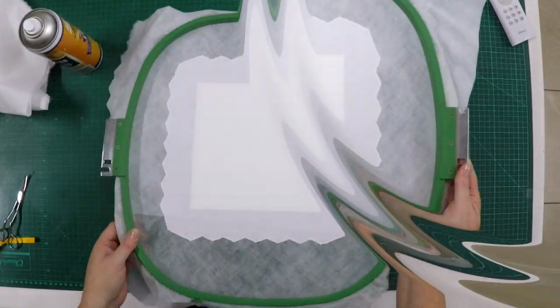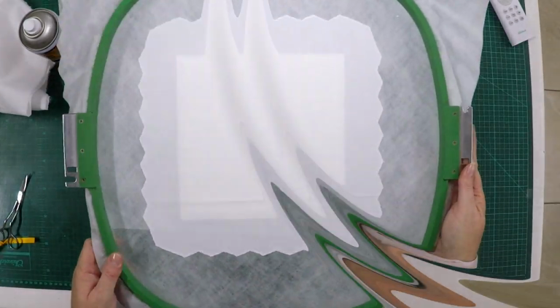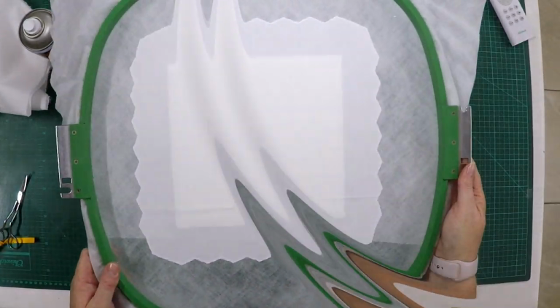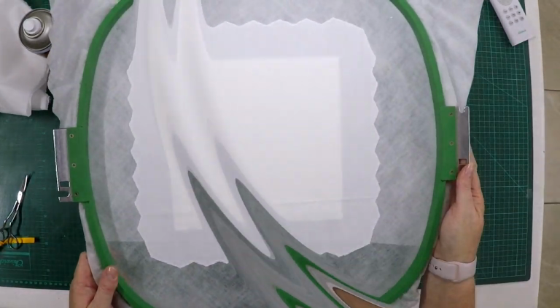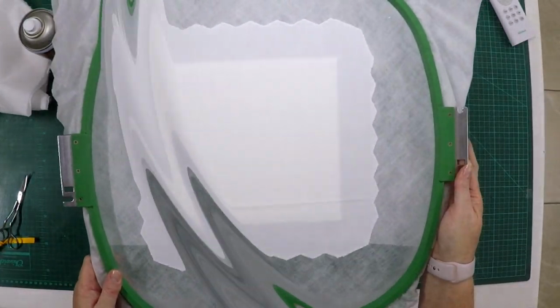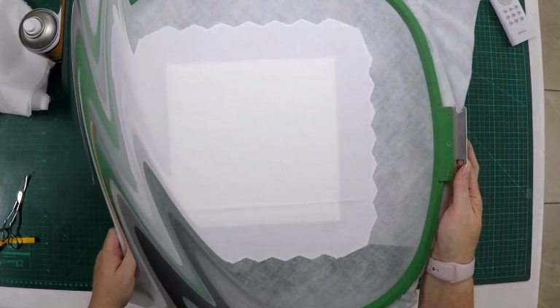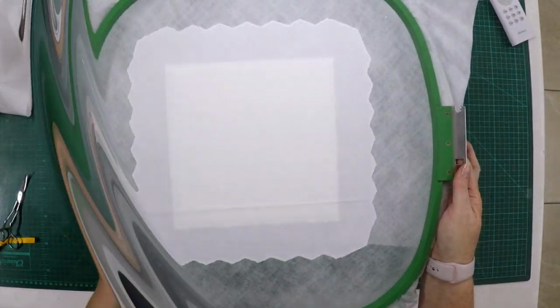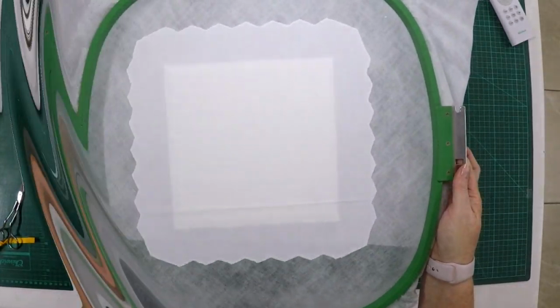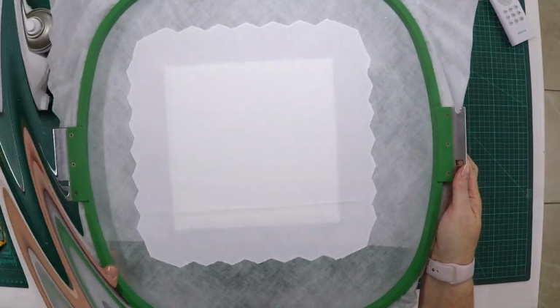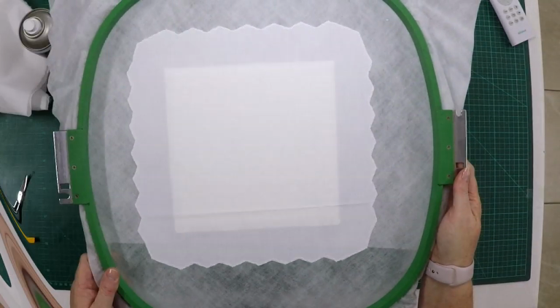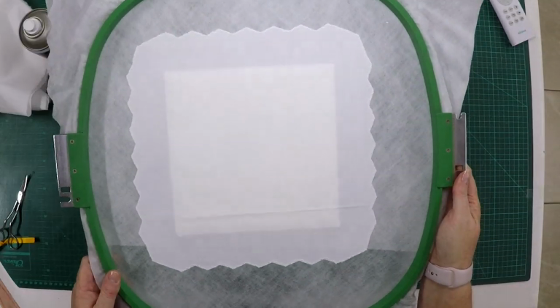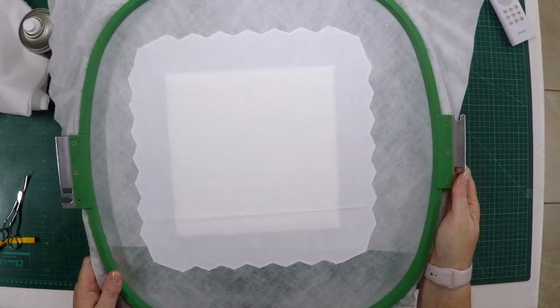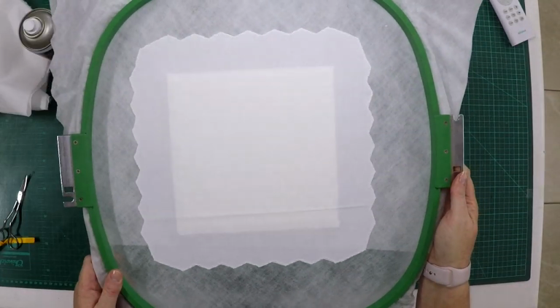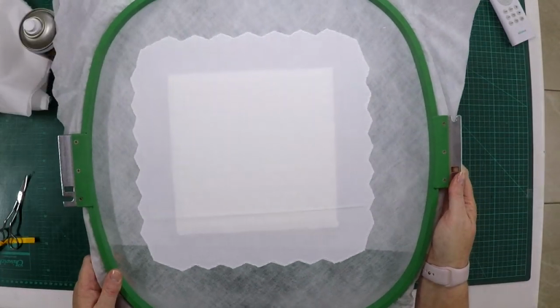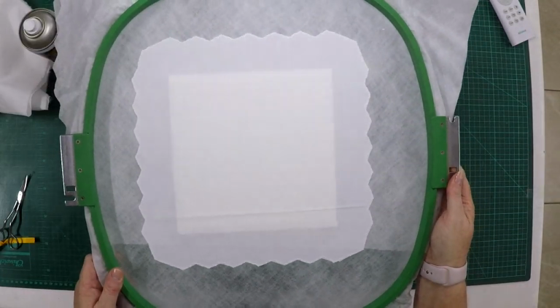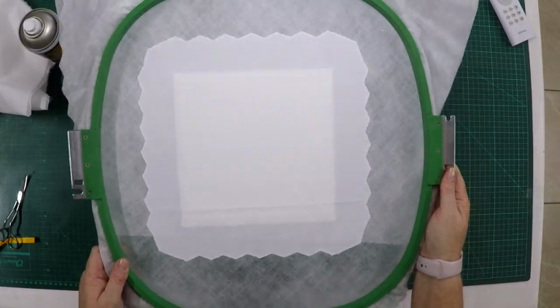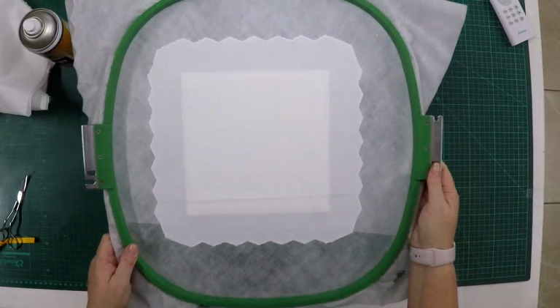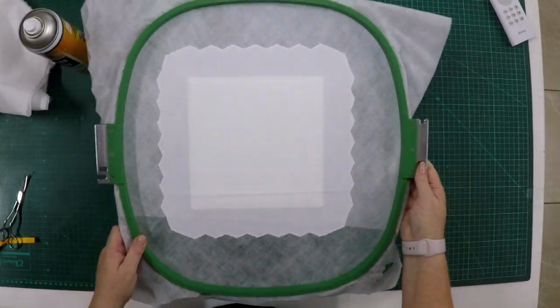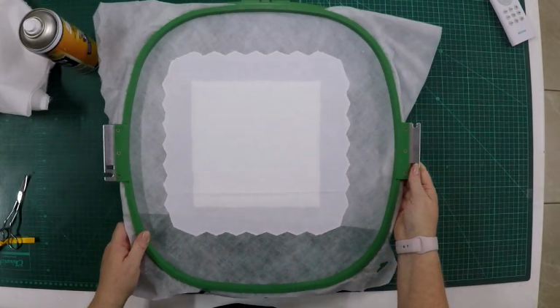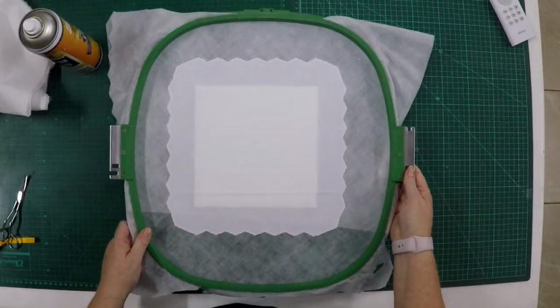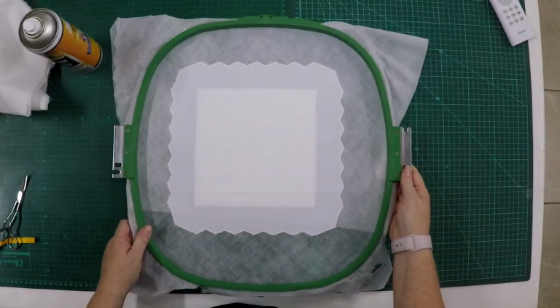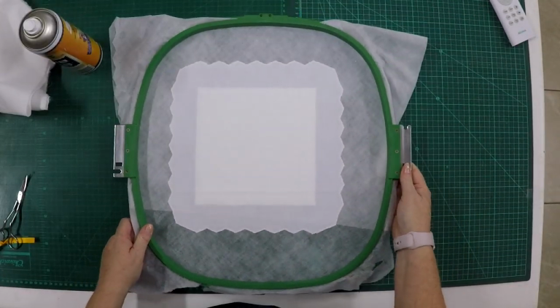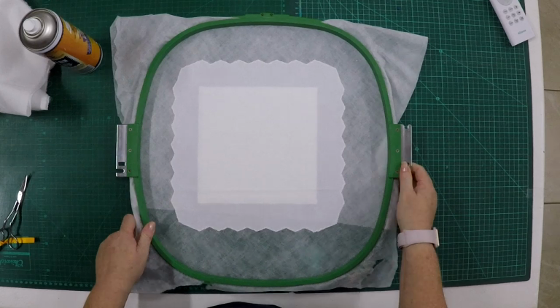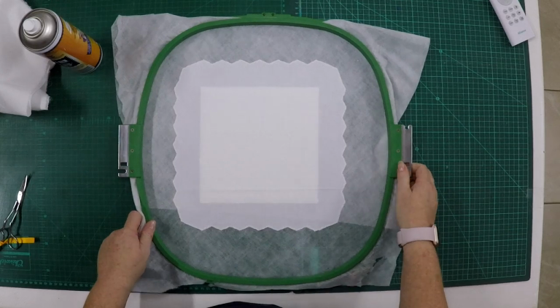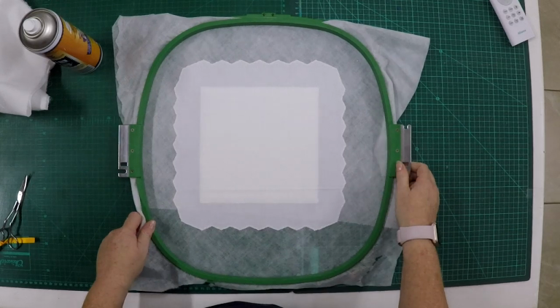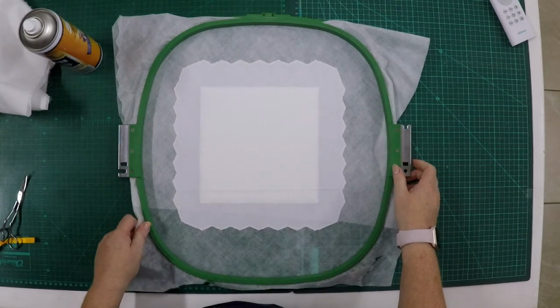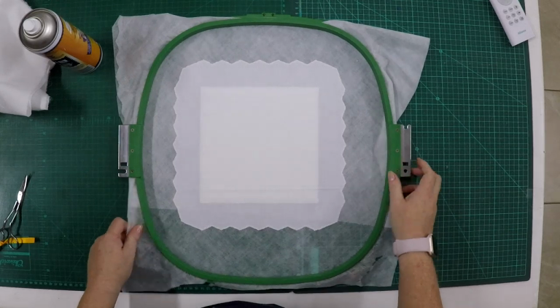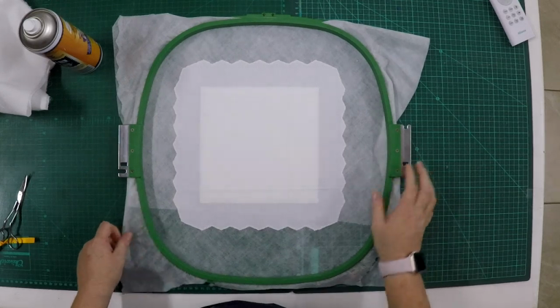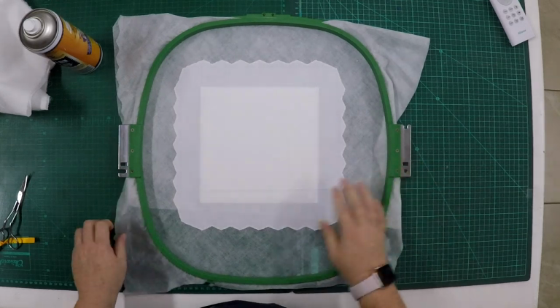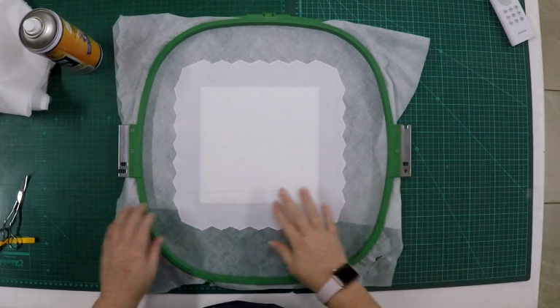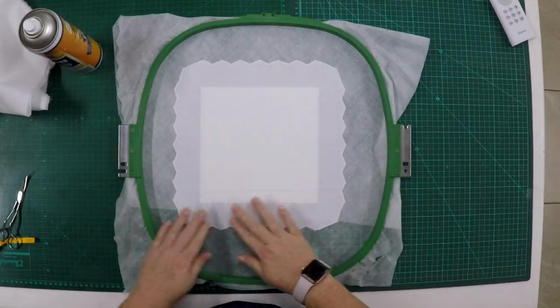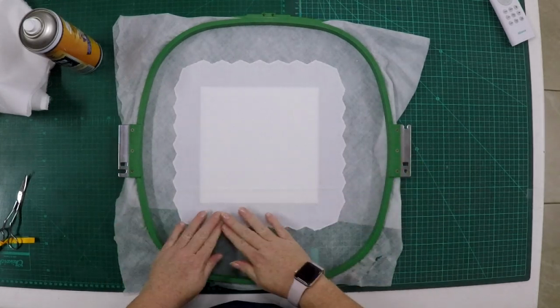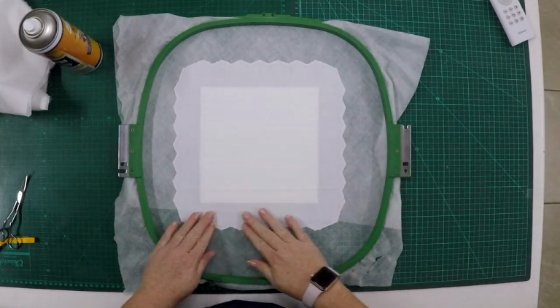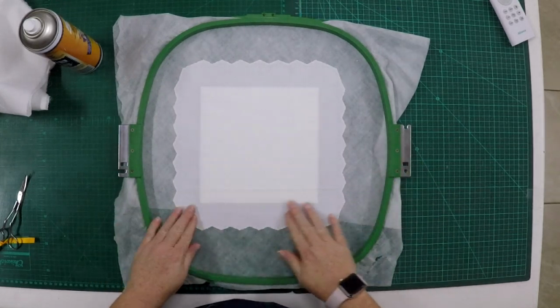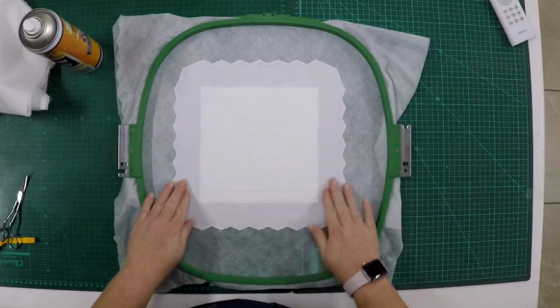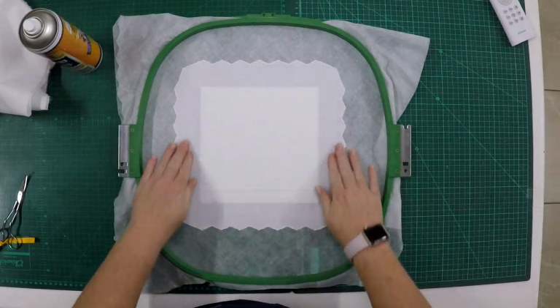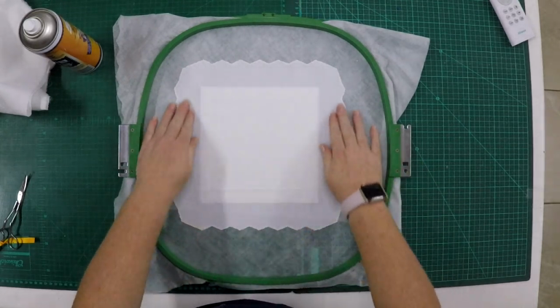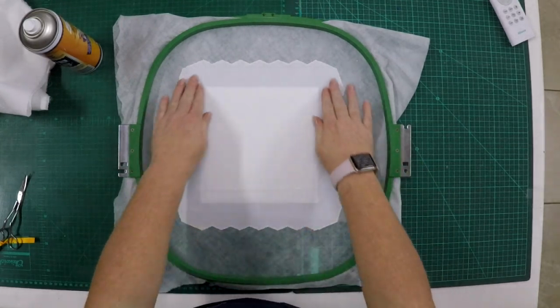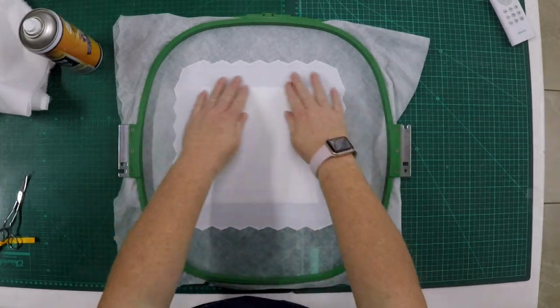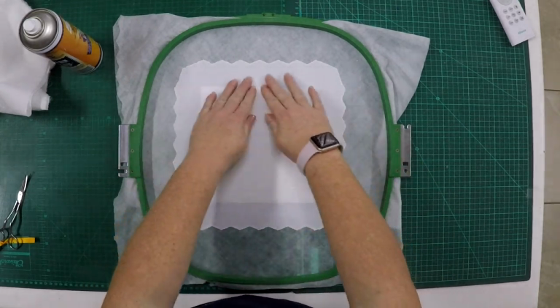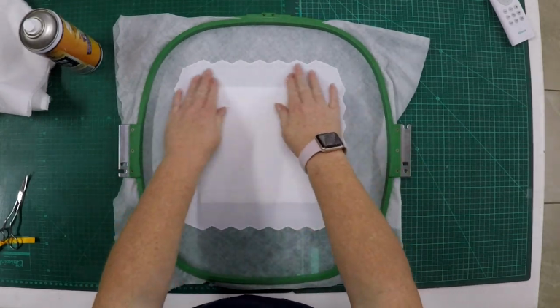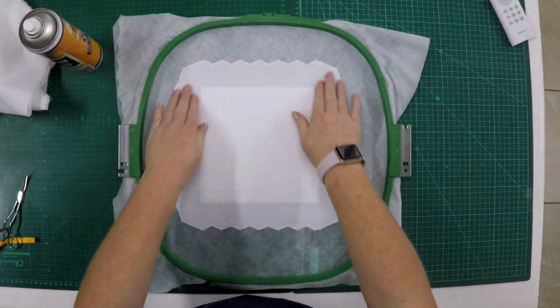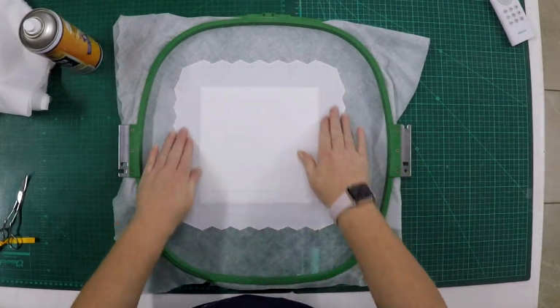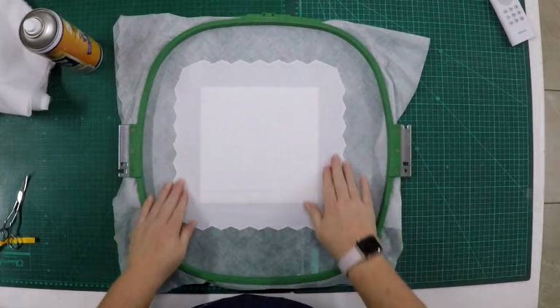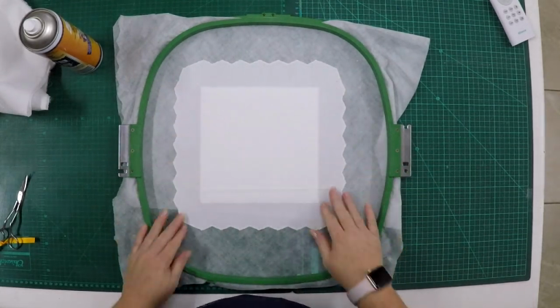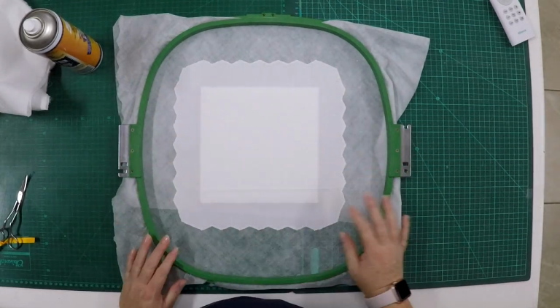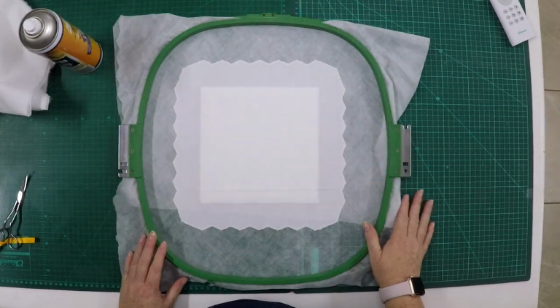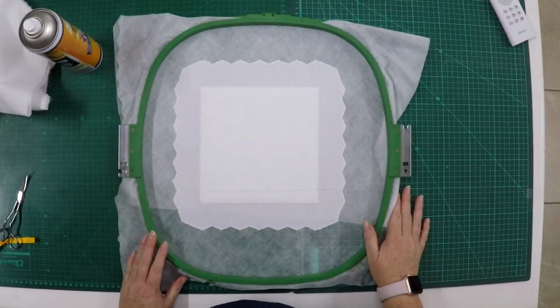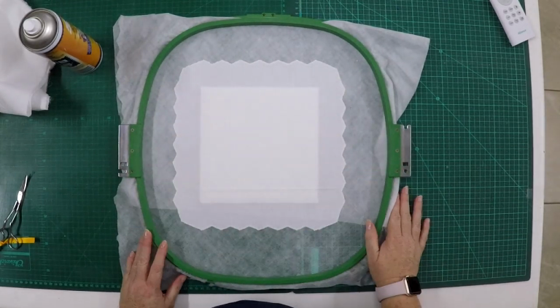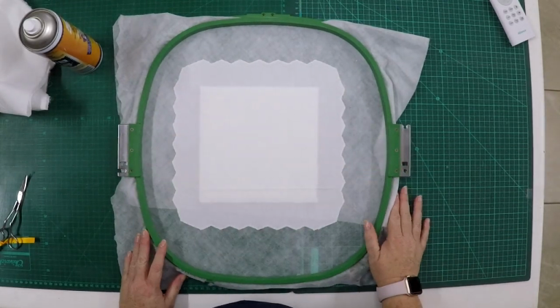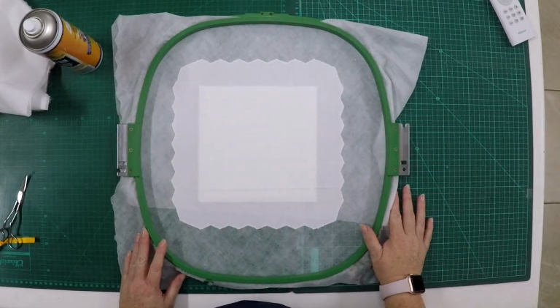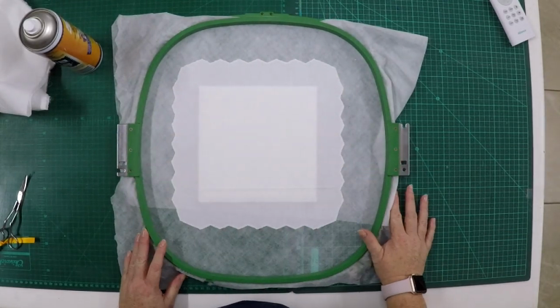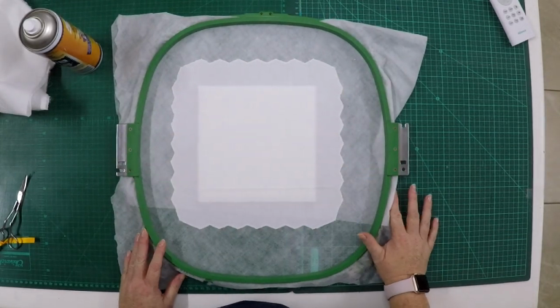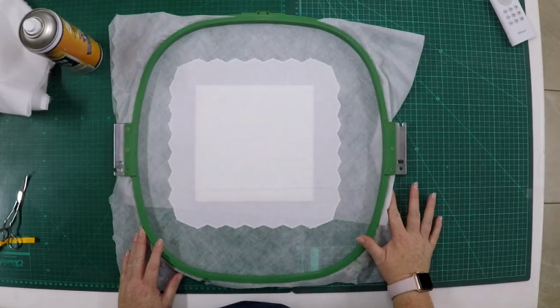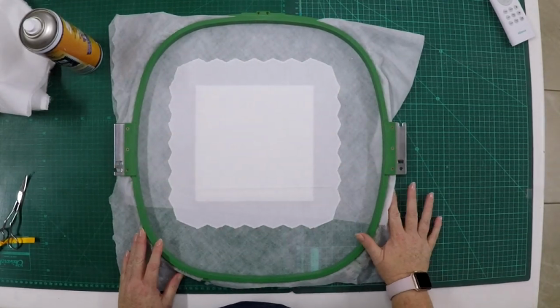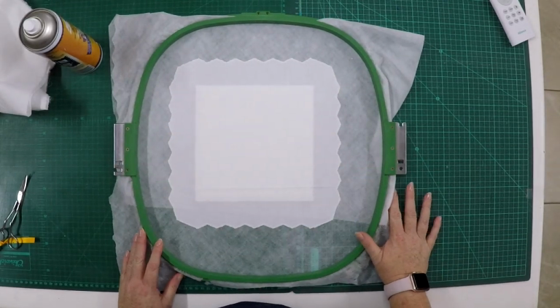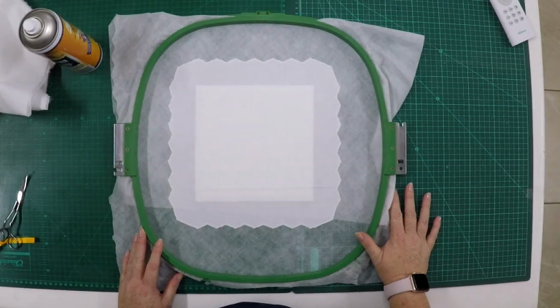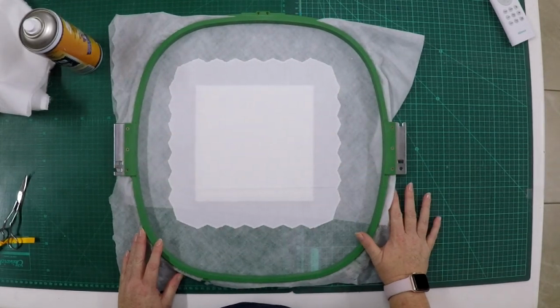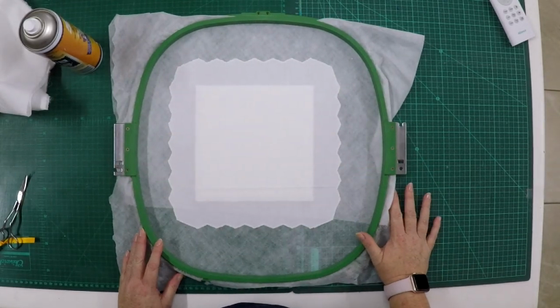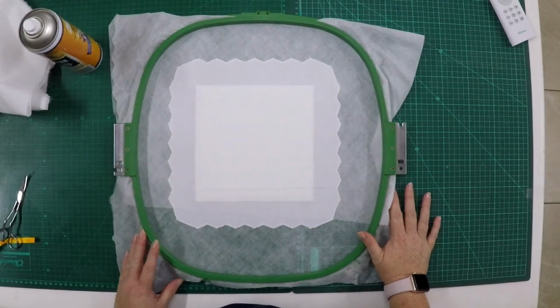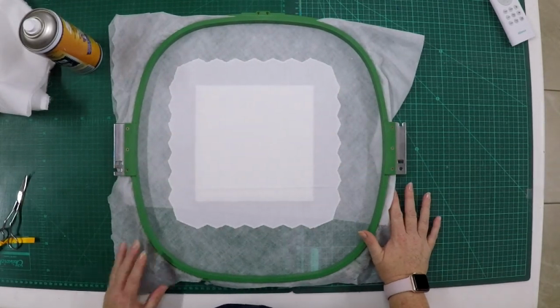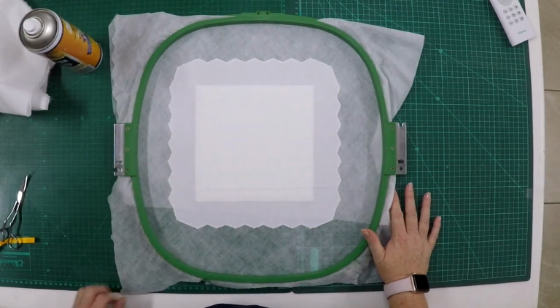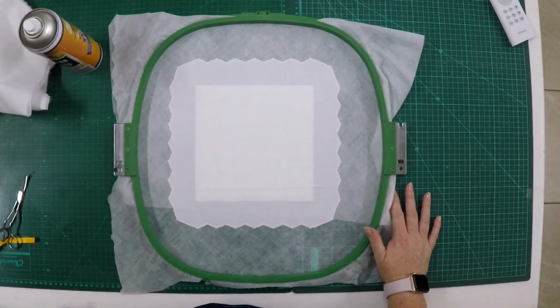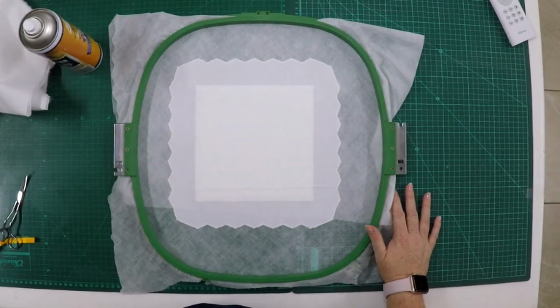Finish trimming your edge, take it back to the machine, and we're going to stitch the lace on top of the fabric now.